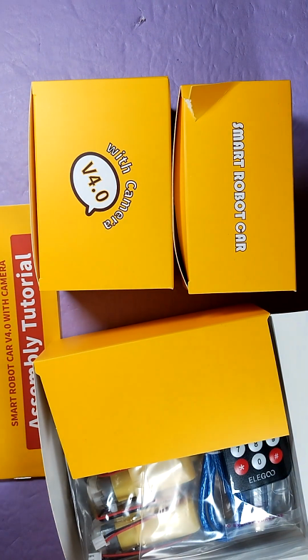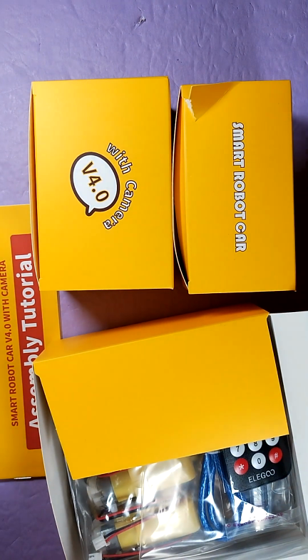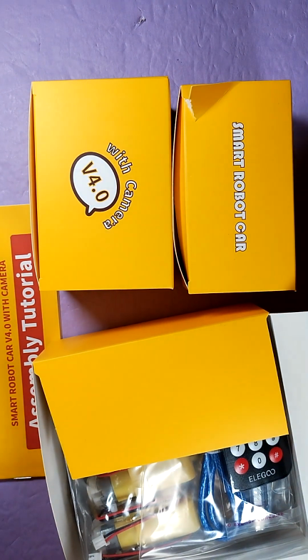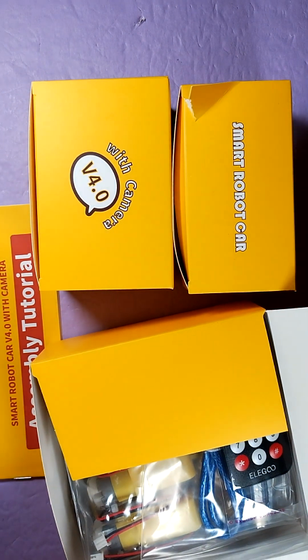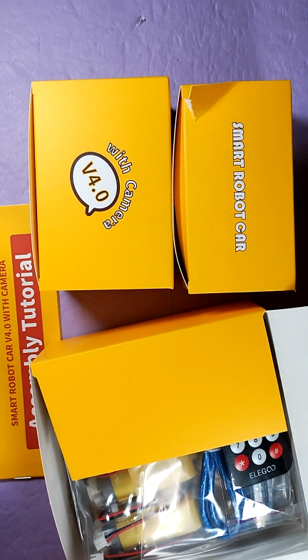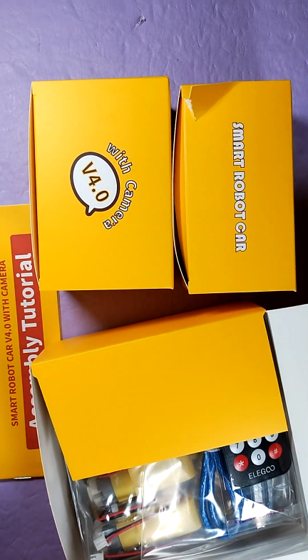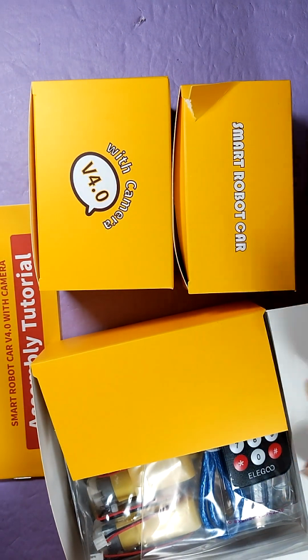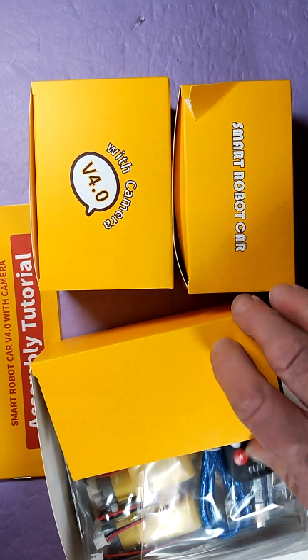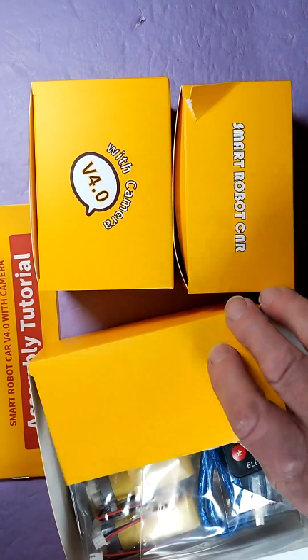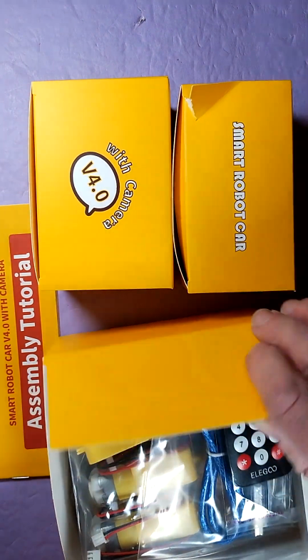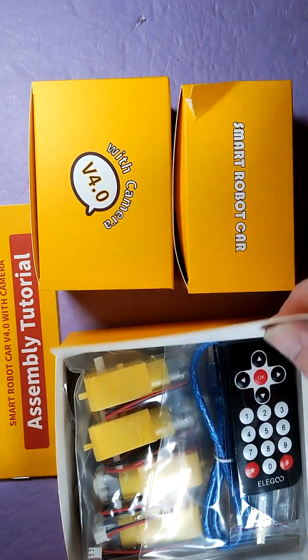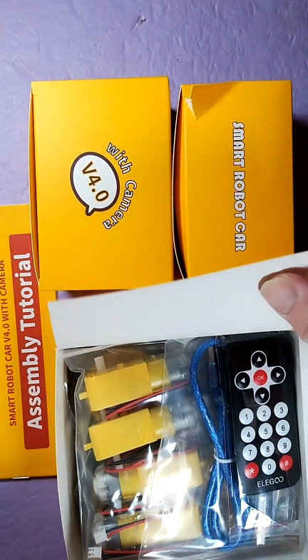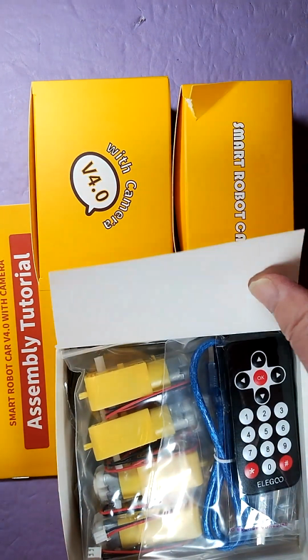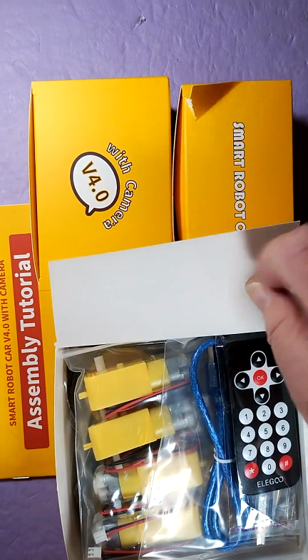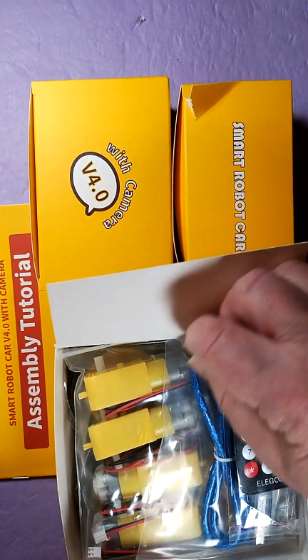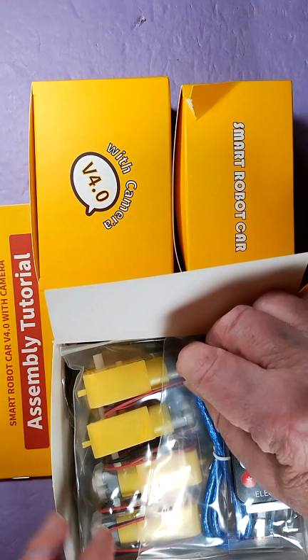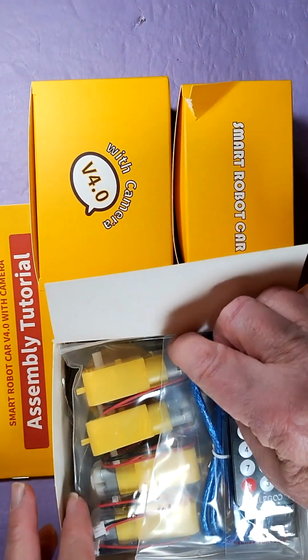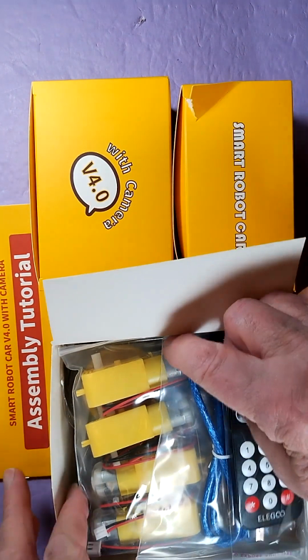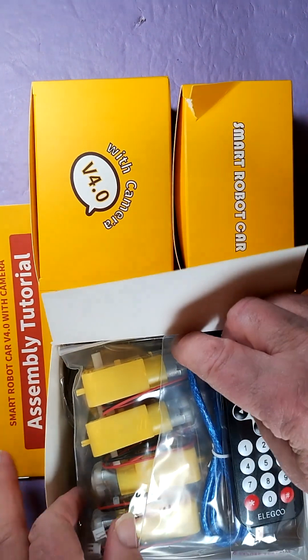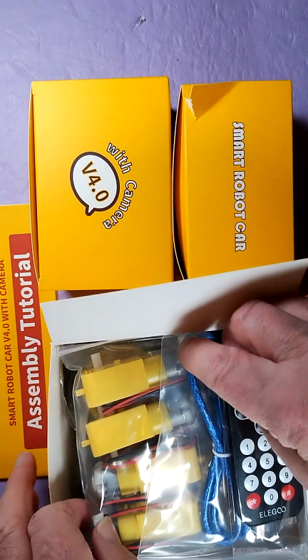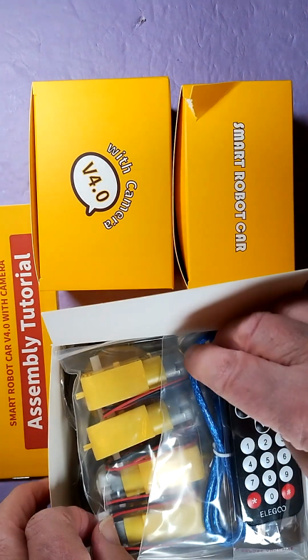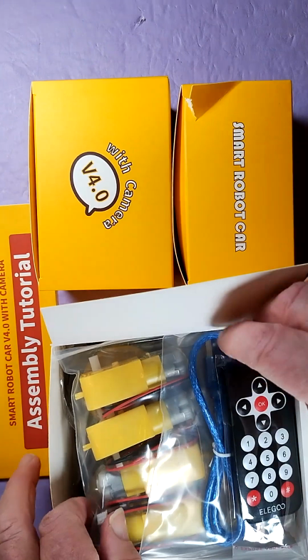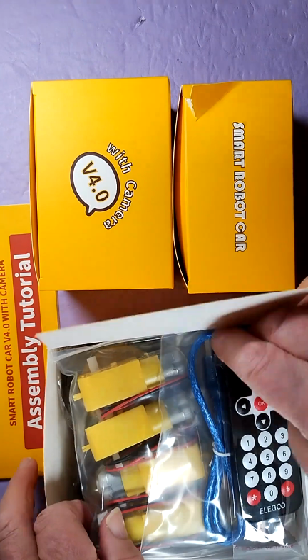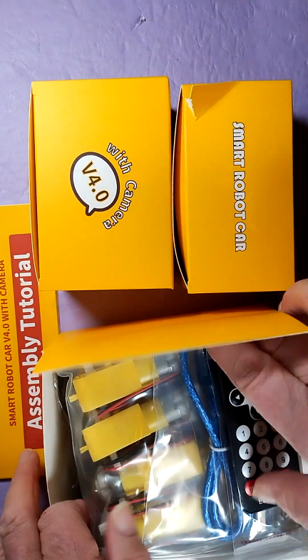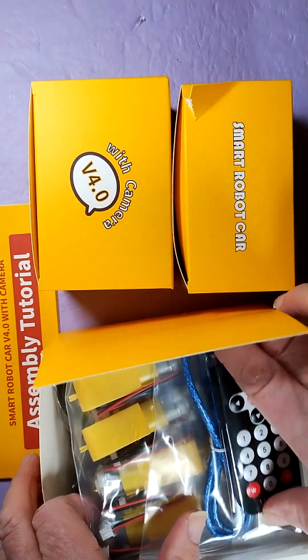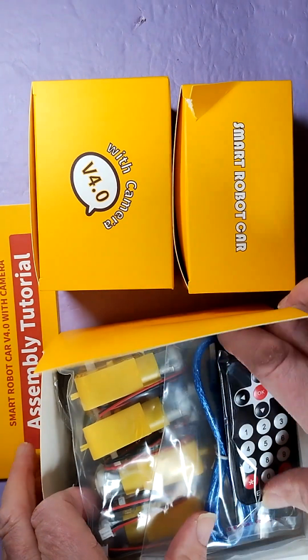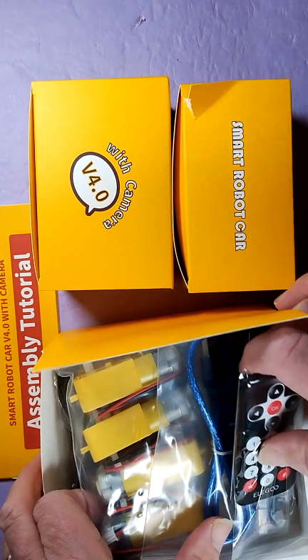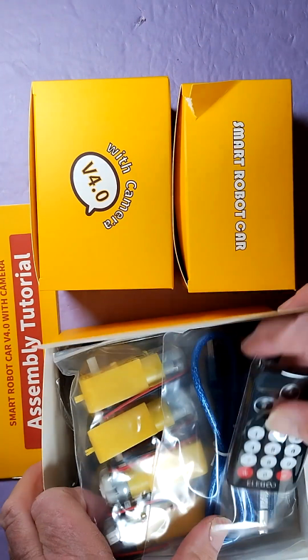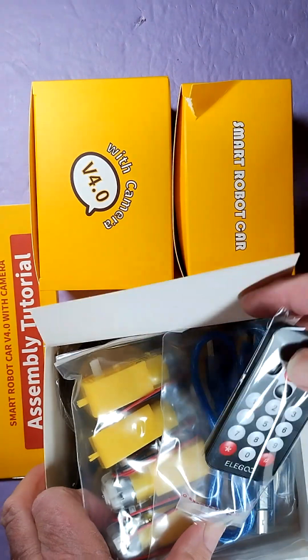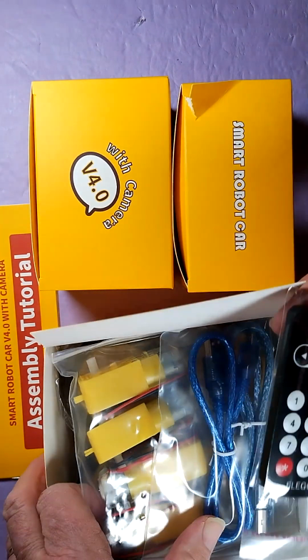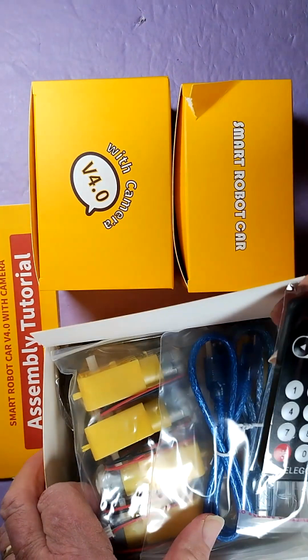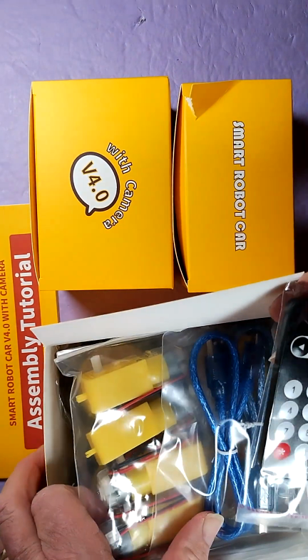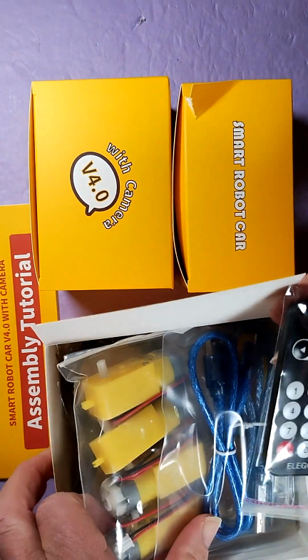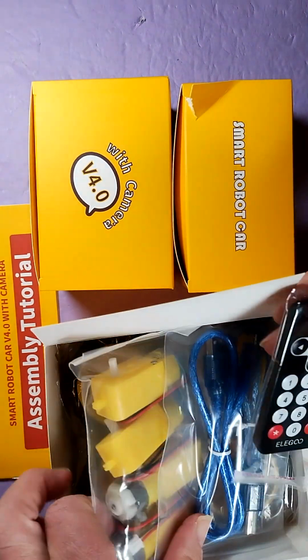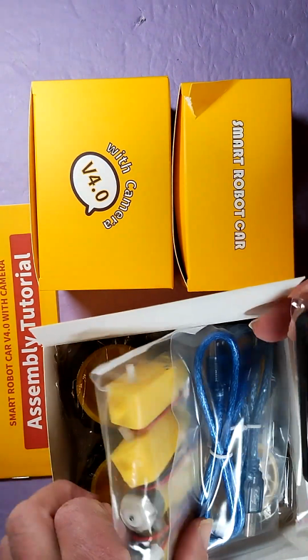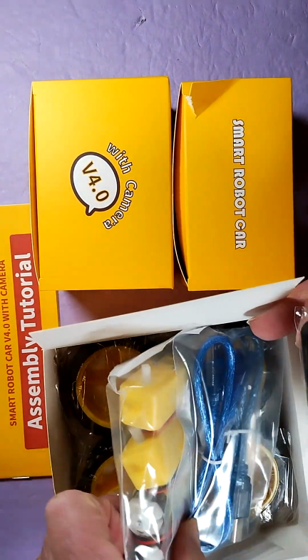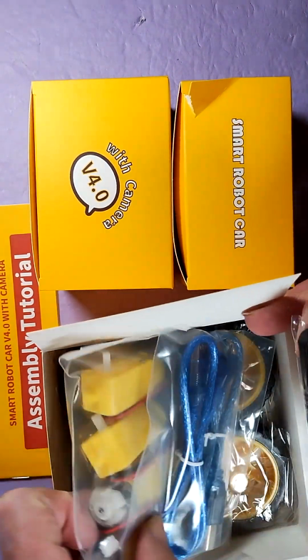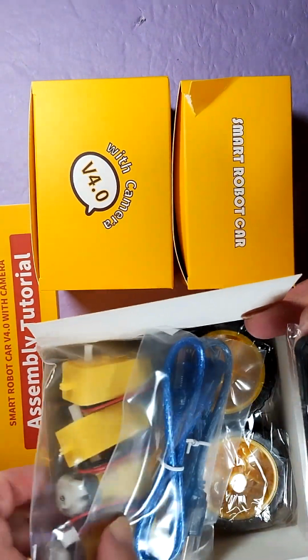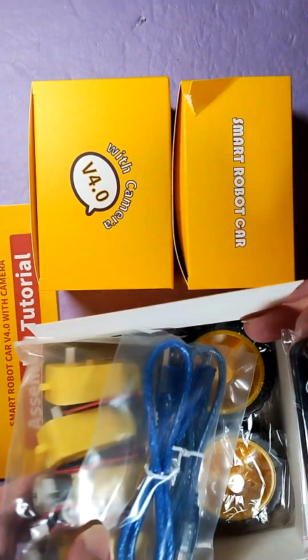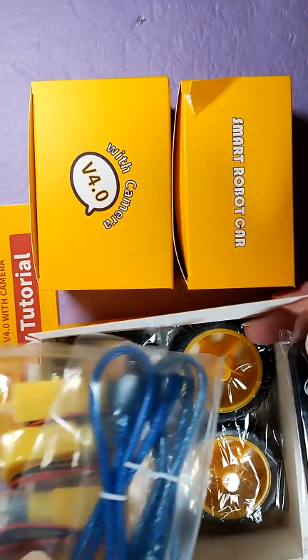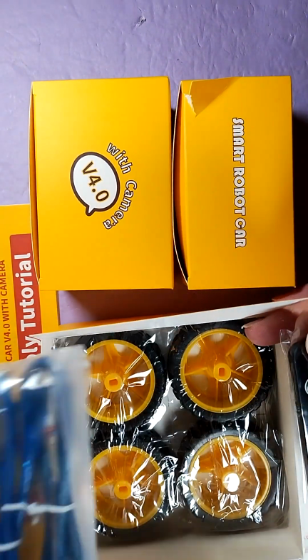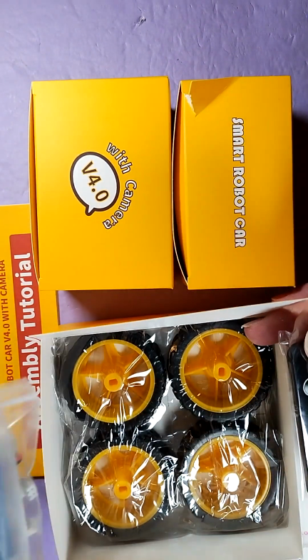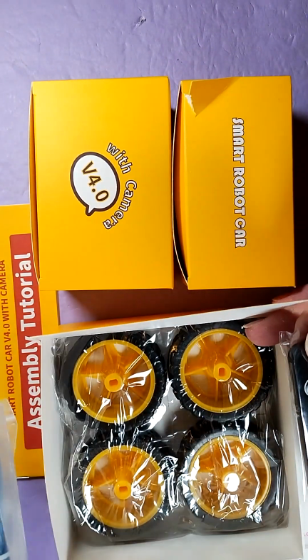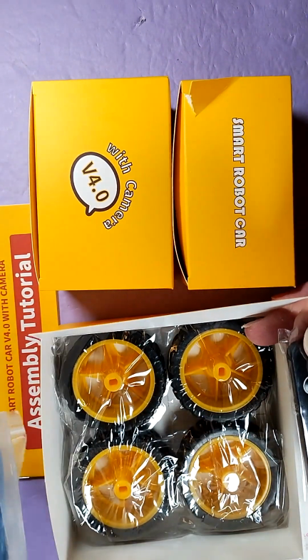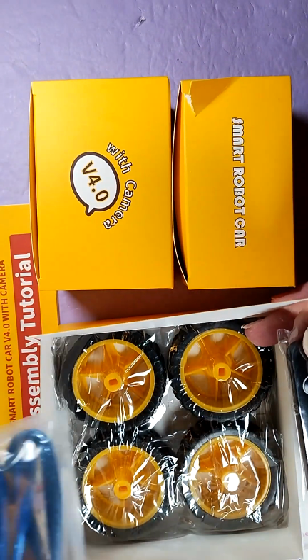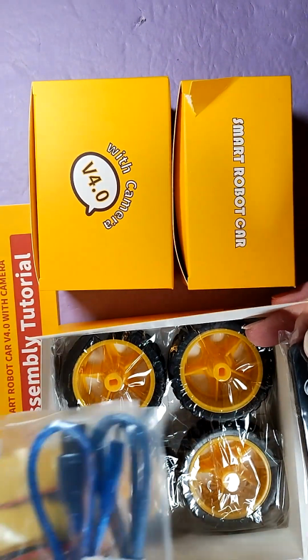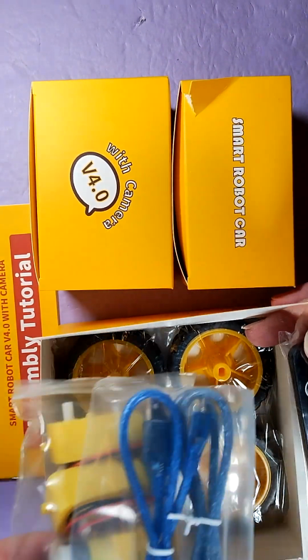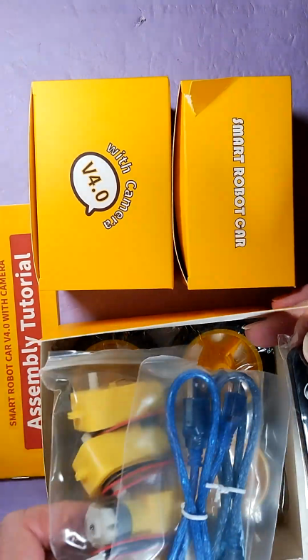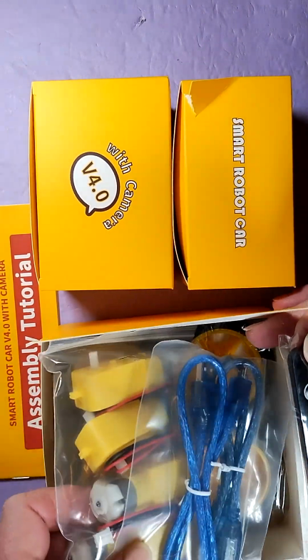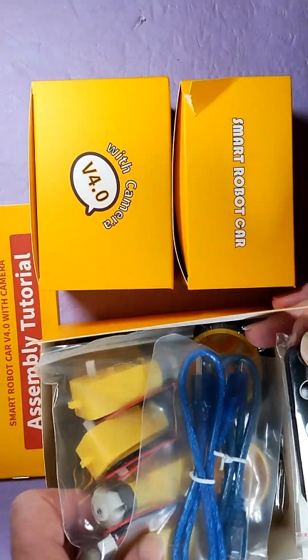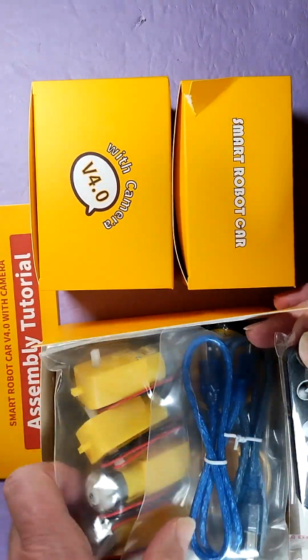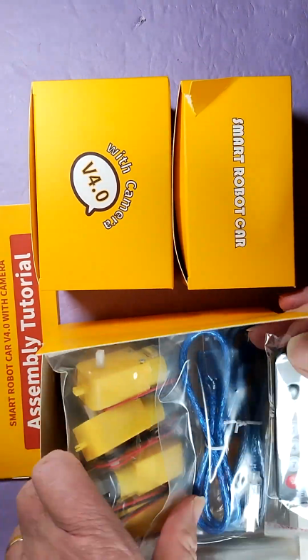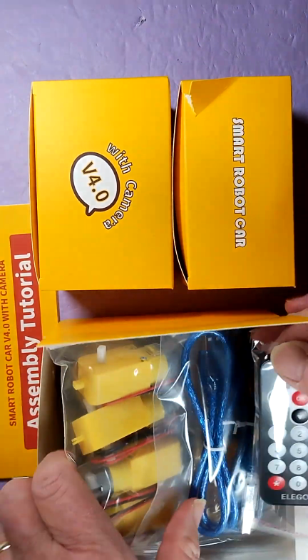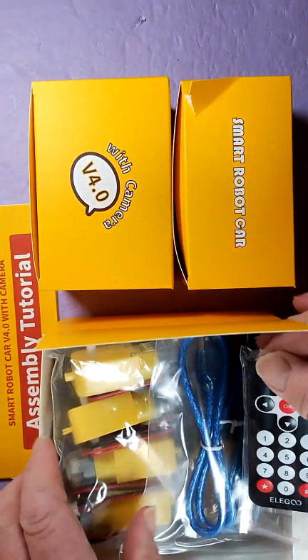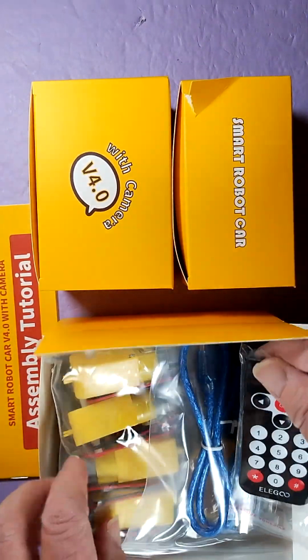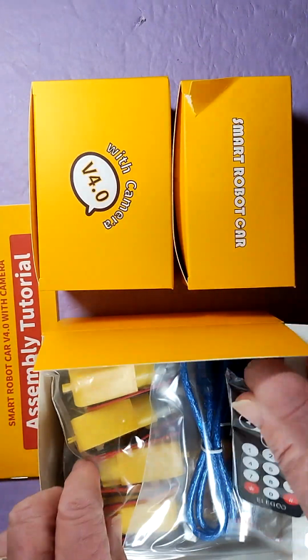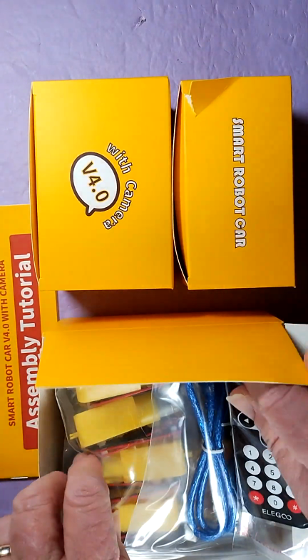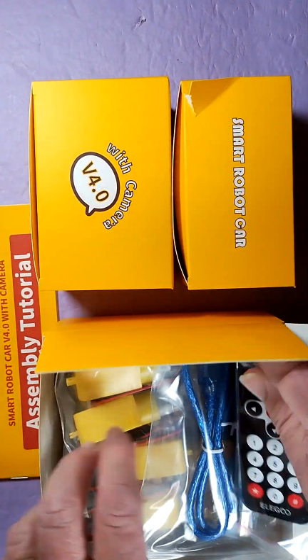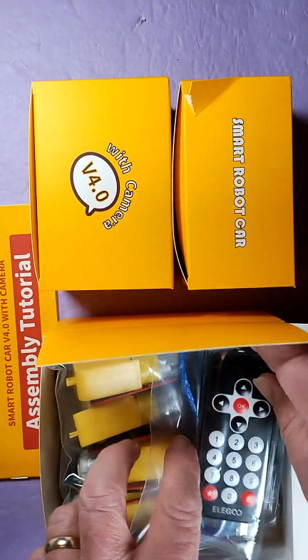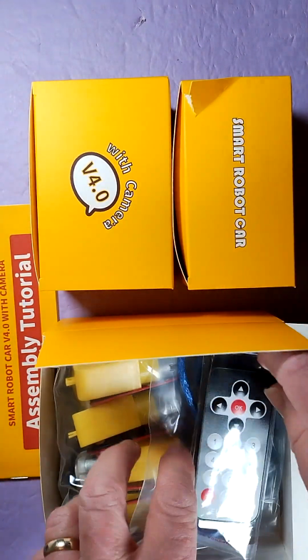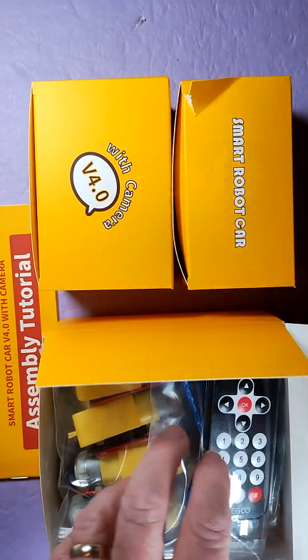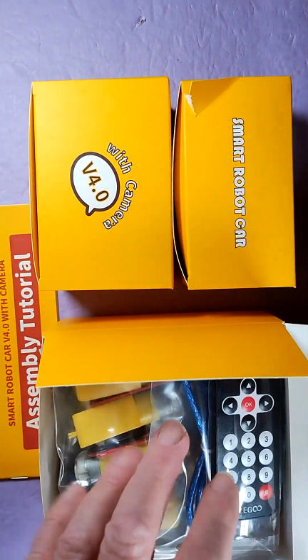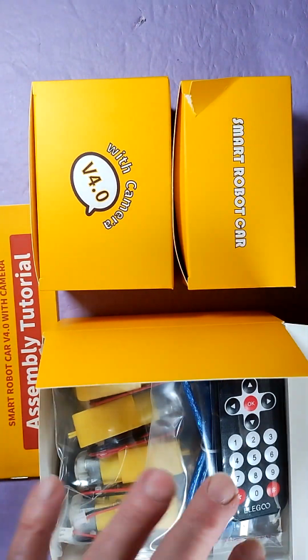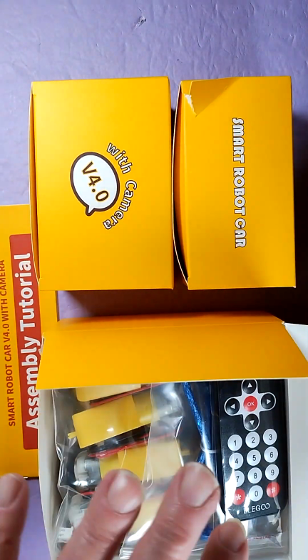Wow — four separate motors. Here's your infrared remote. There's your motor and the wheels, and a charging cable.